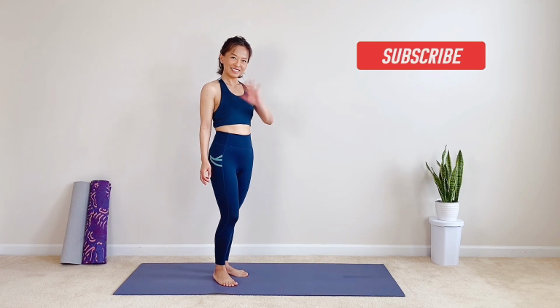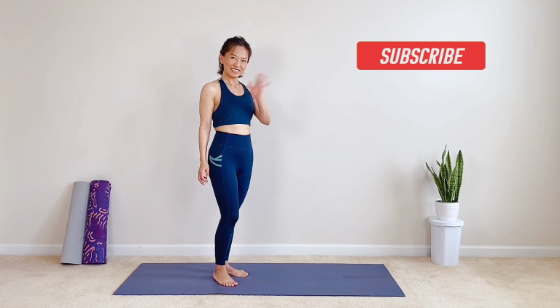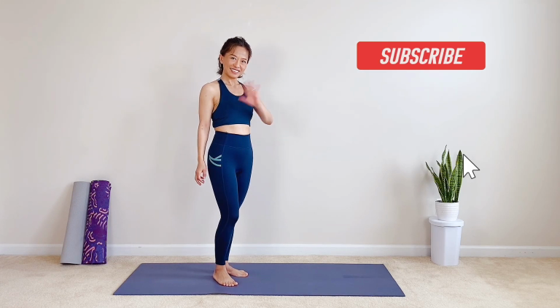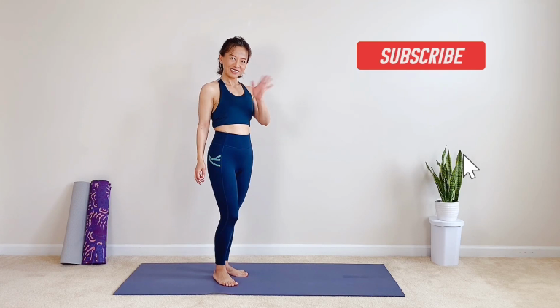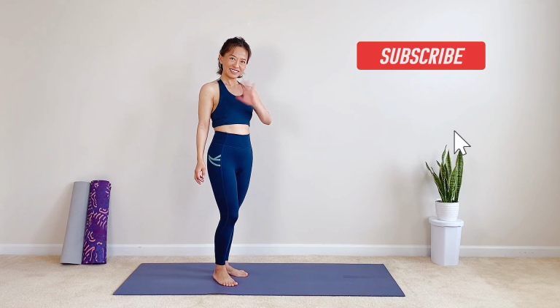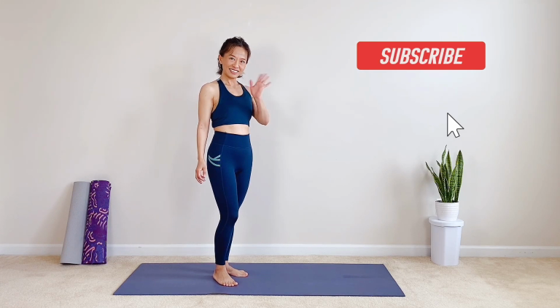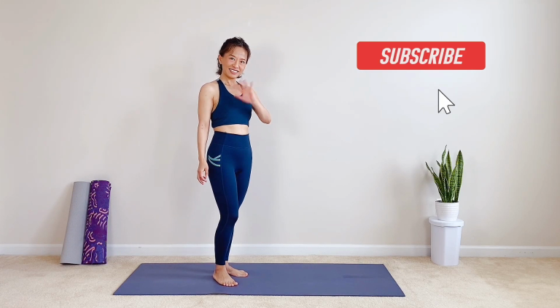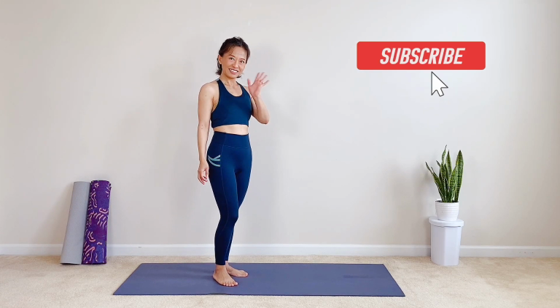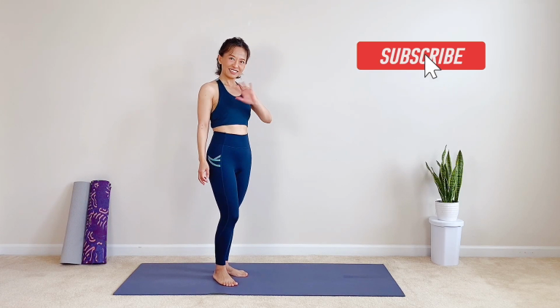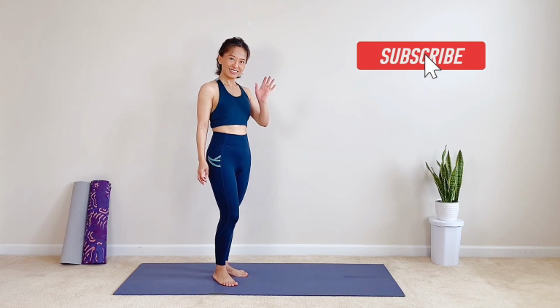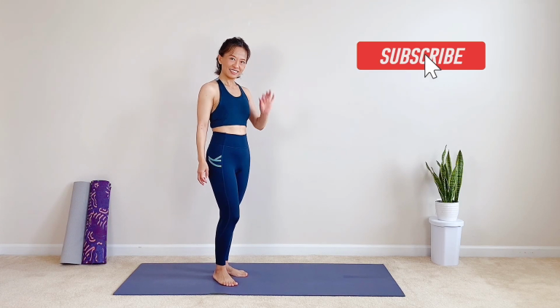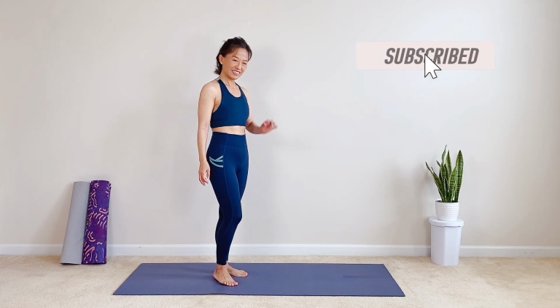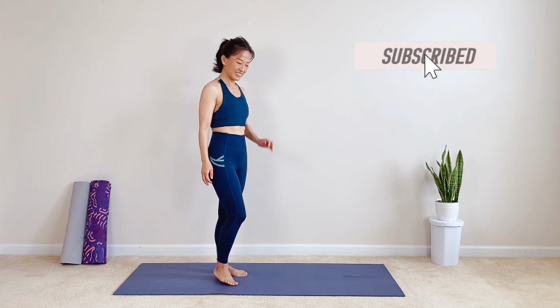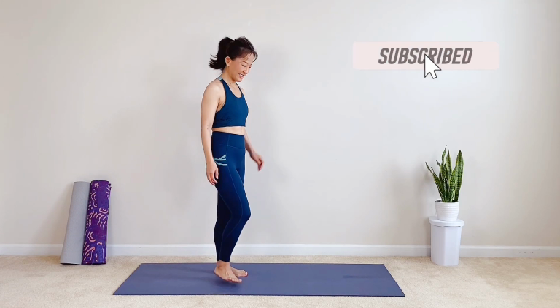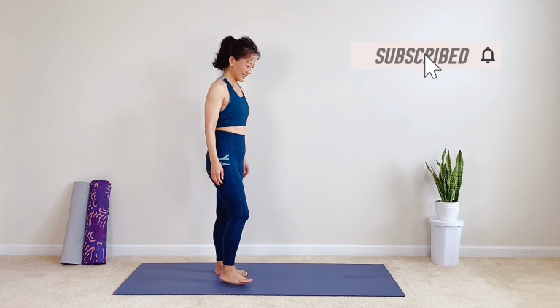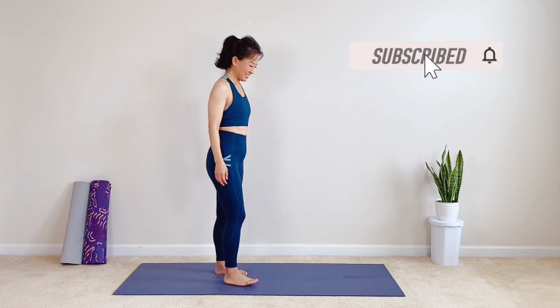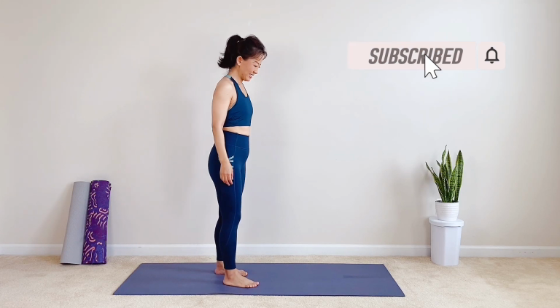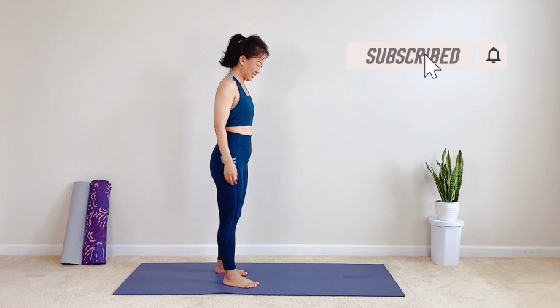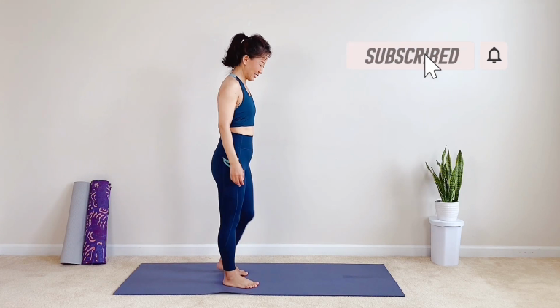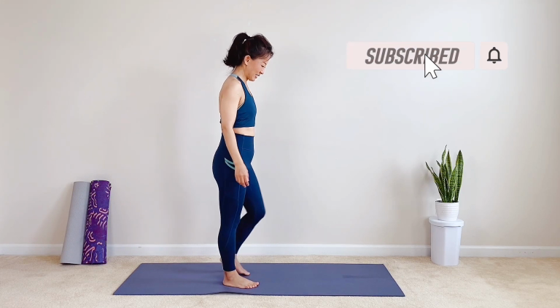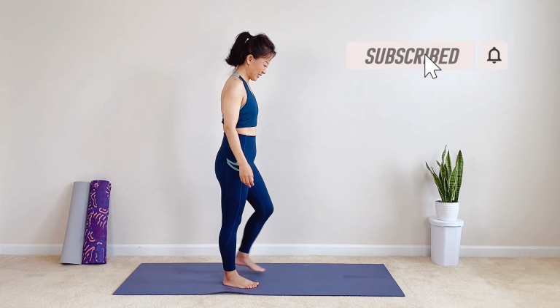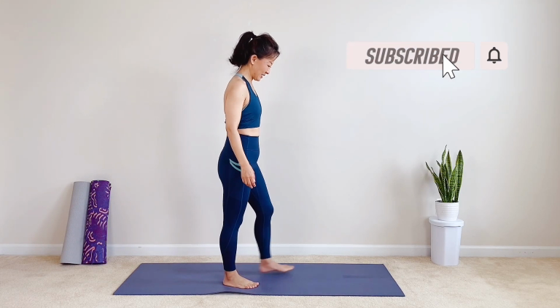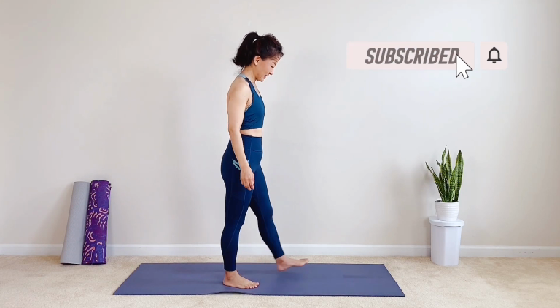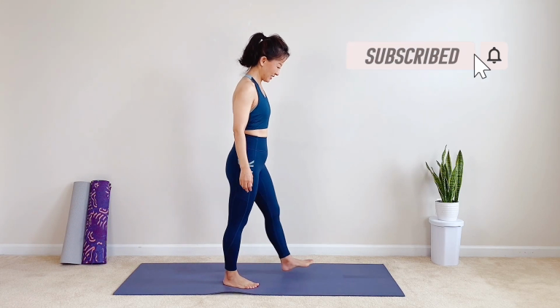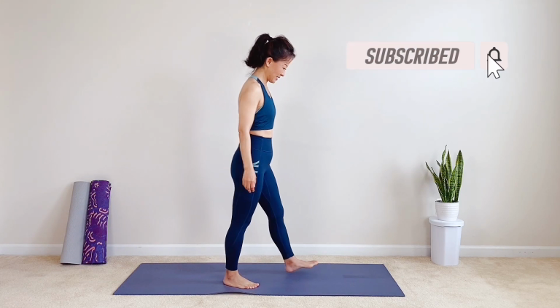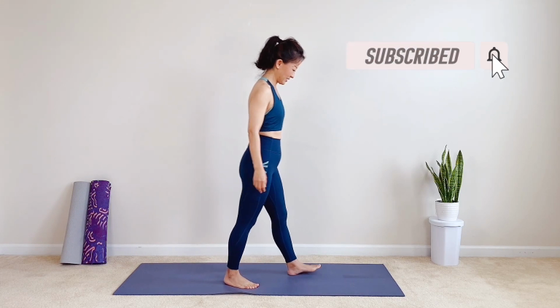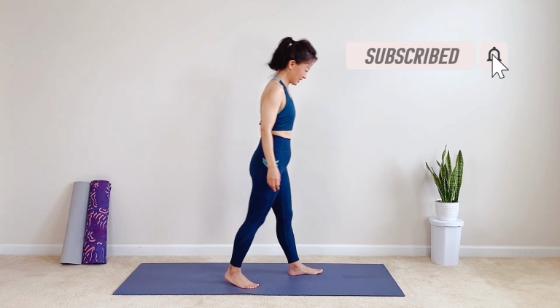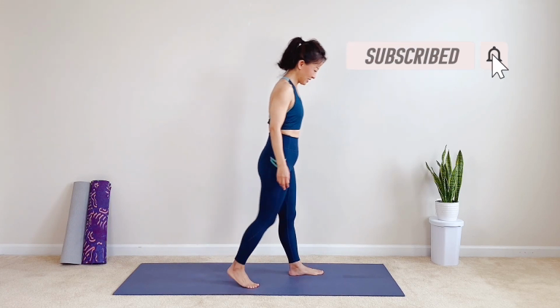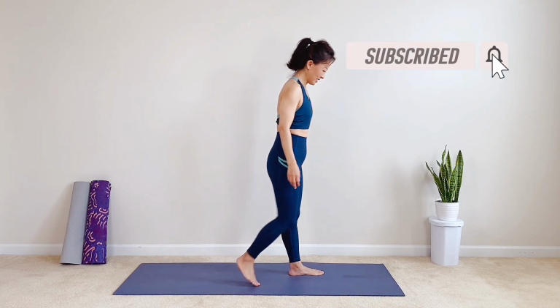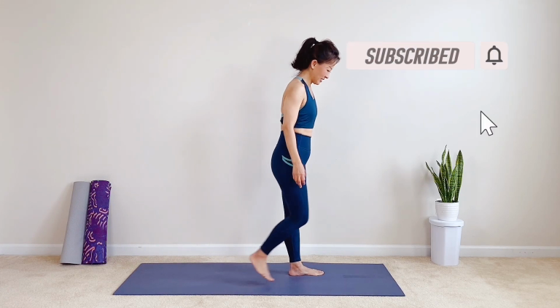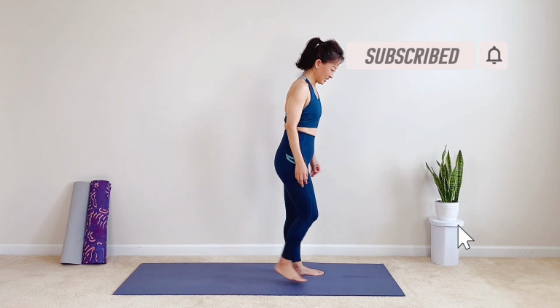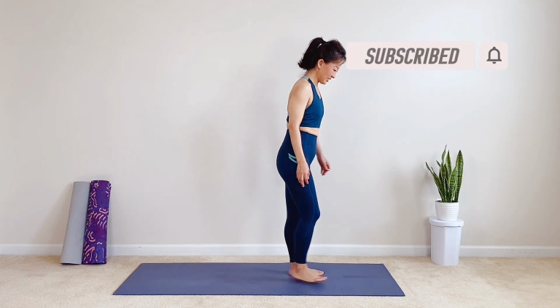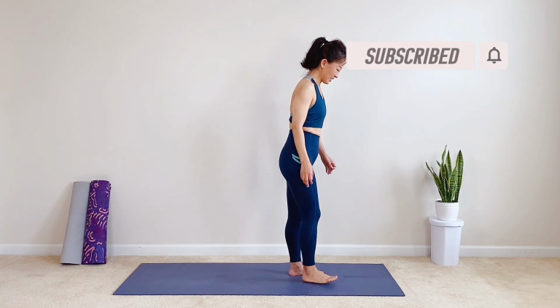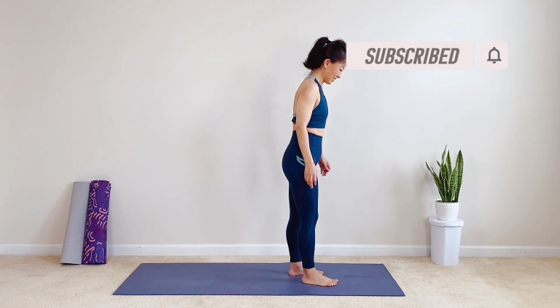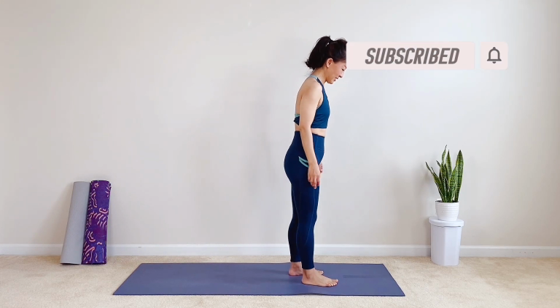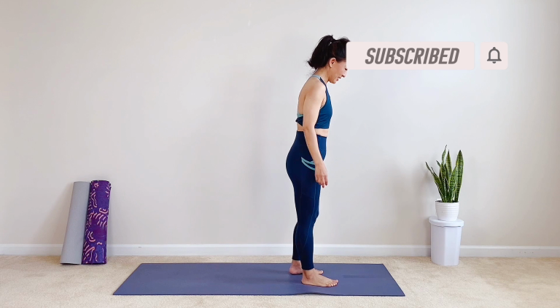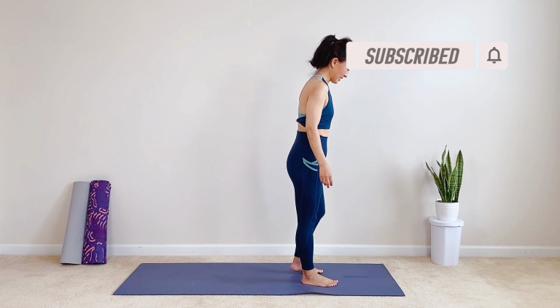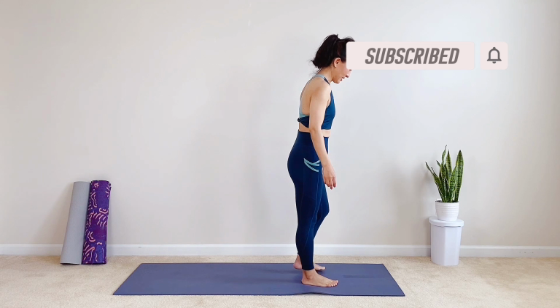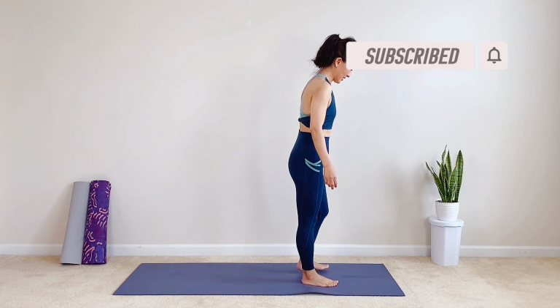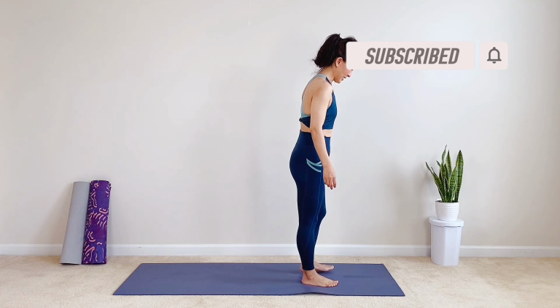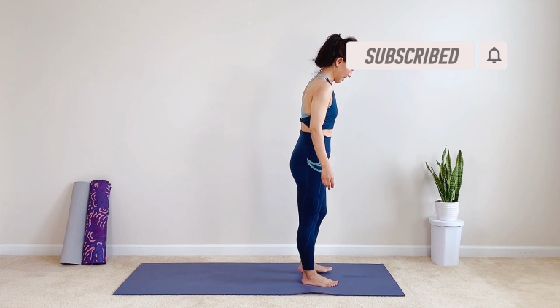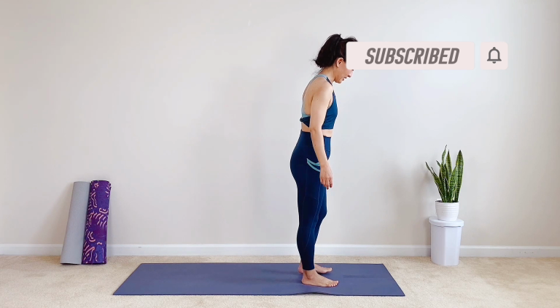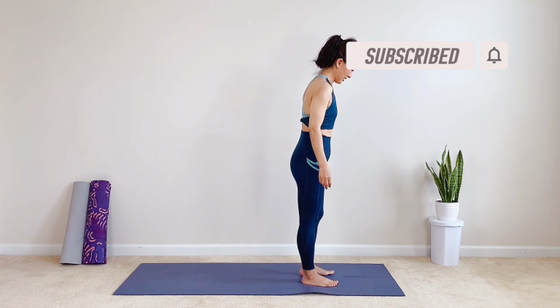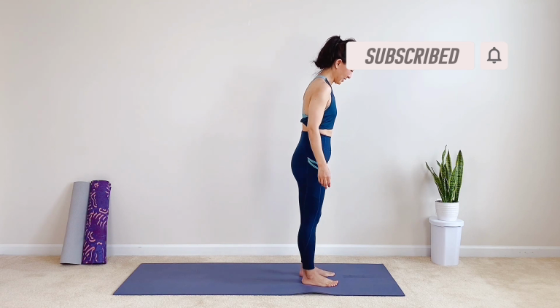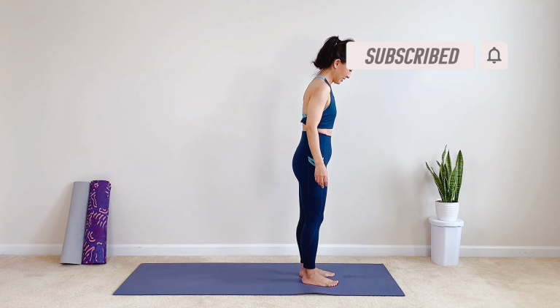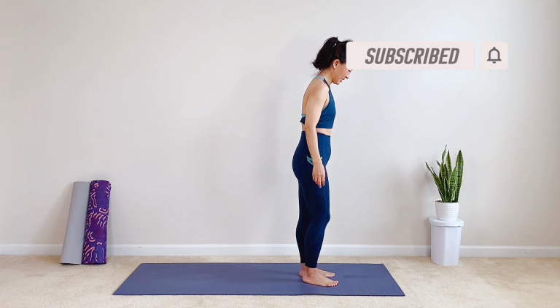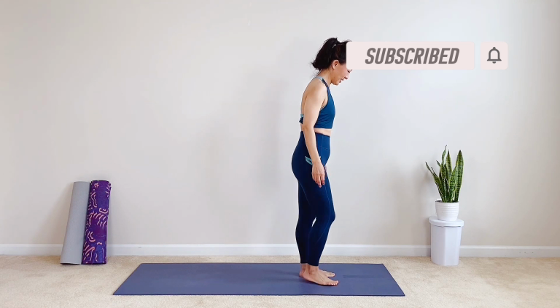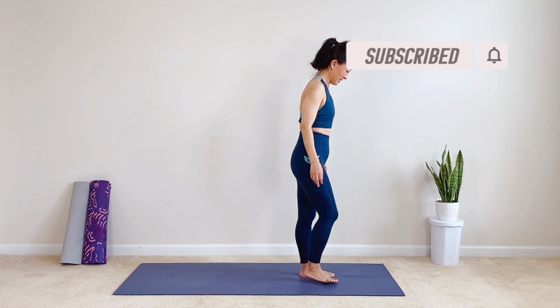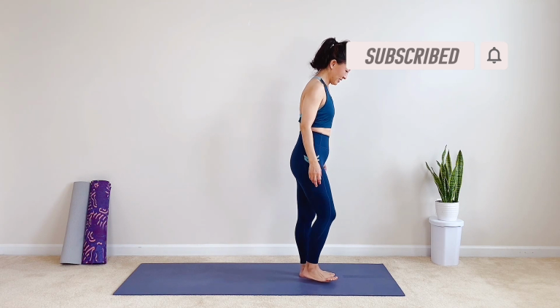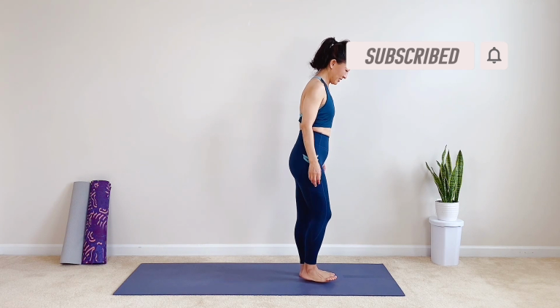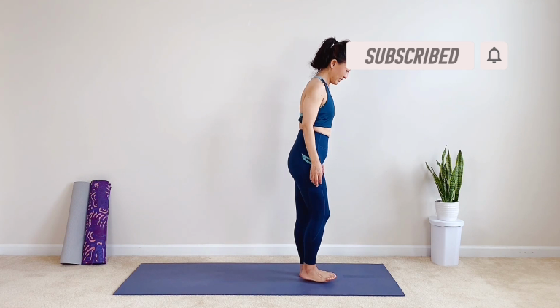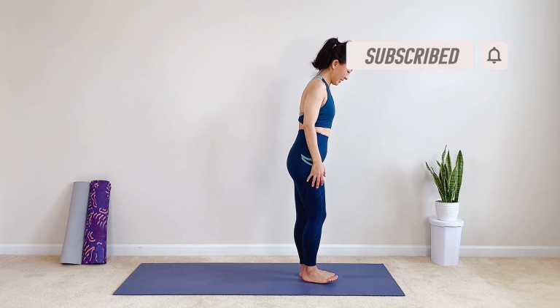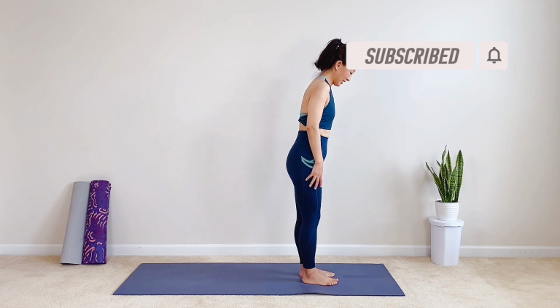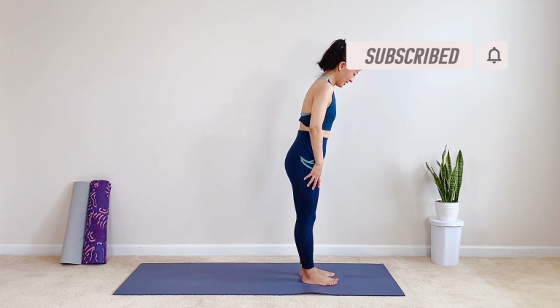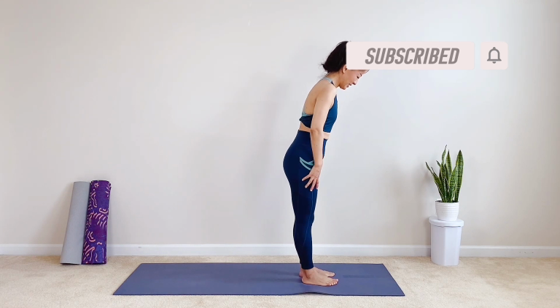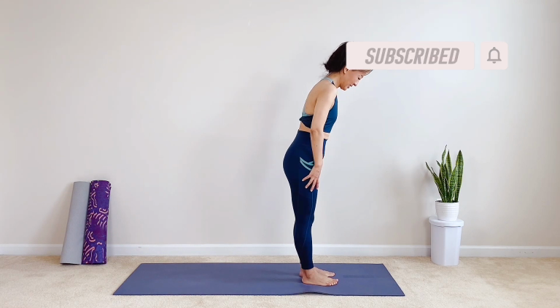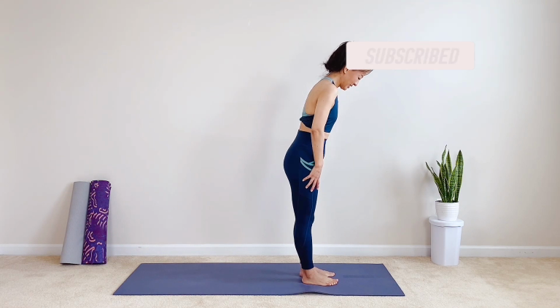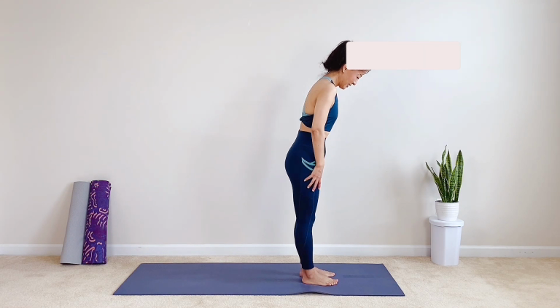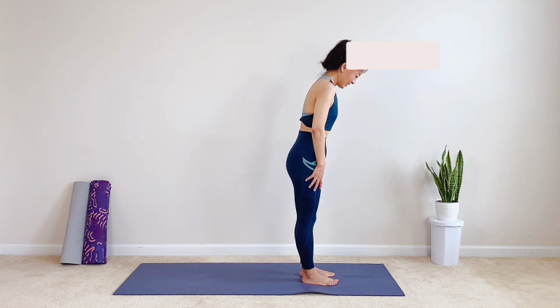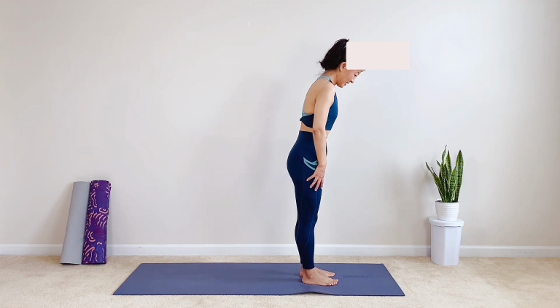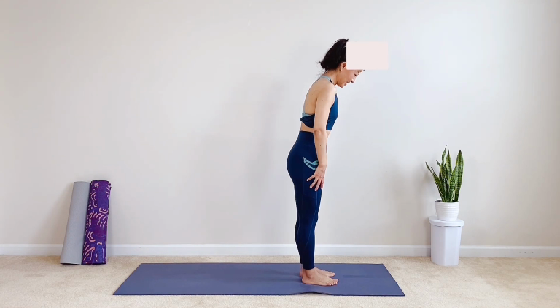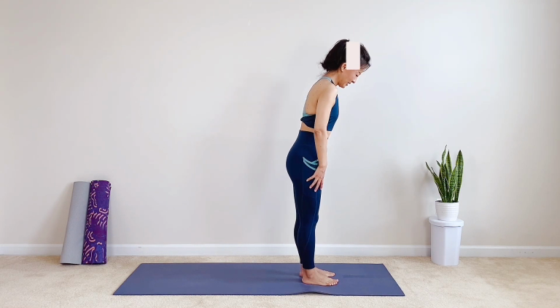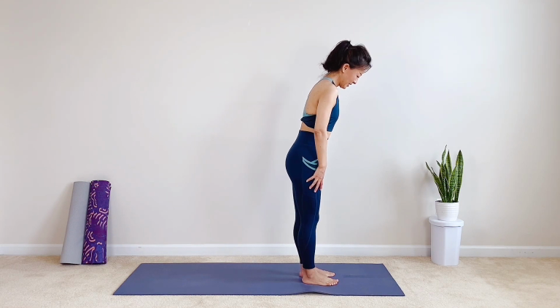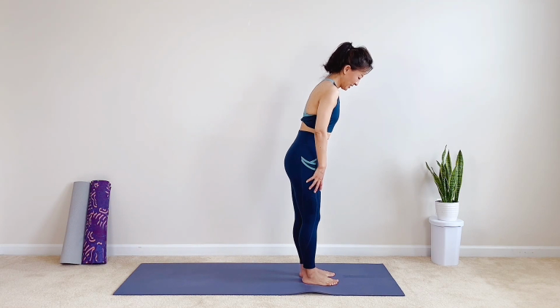Welcome to my channel, Crystal here. Today let's do a quick Pilates core workout to tighten and flatten your tummy.